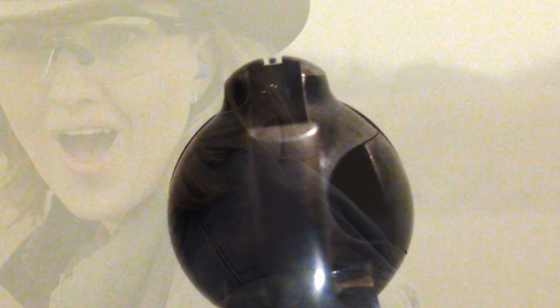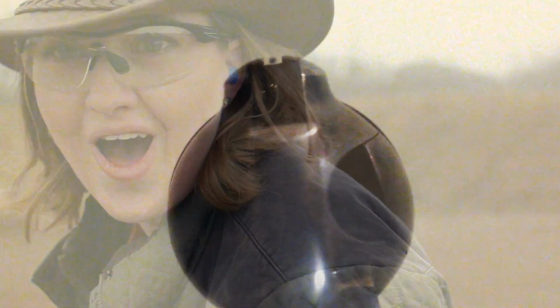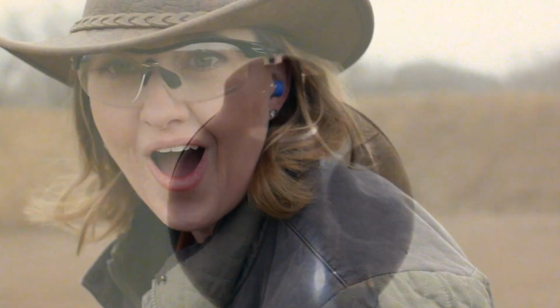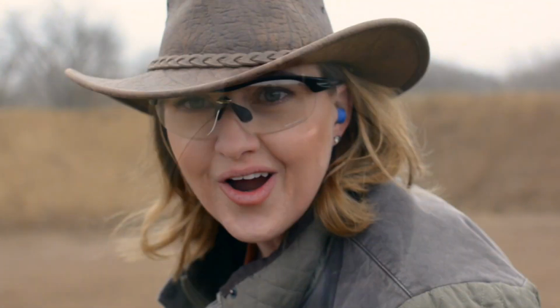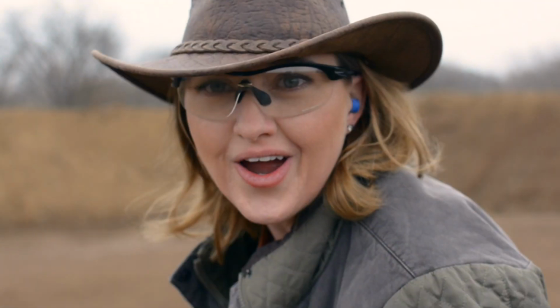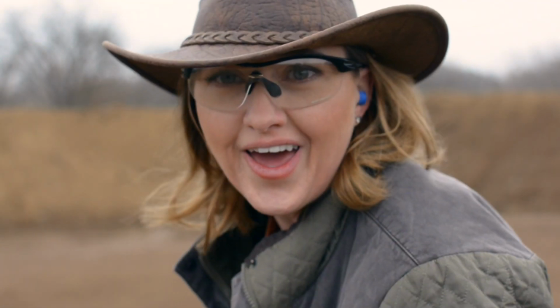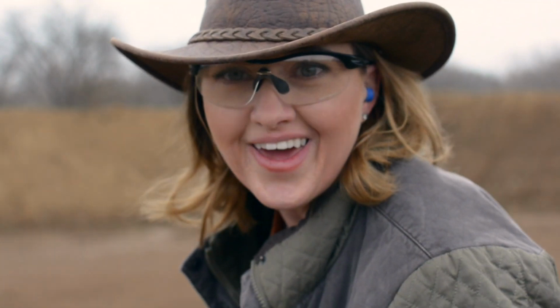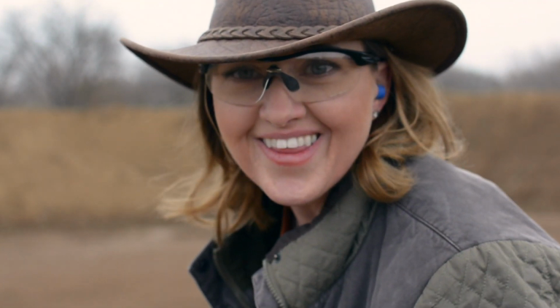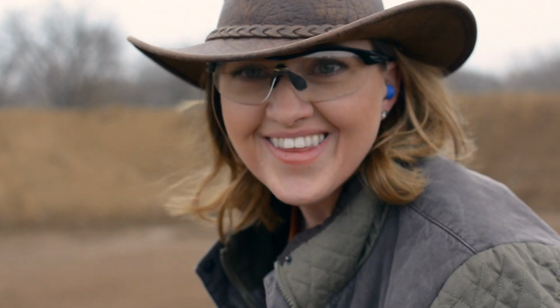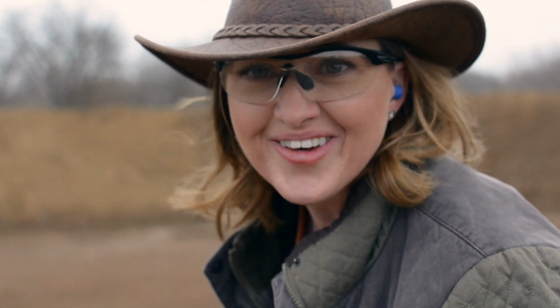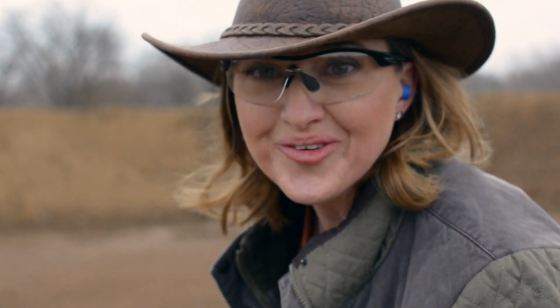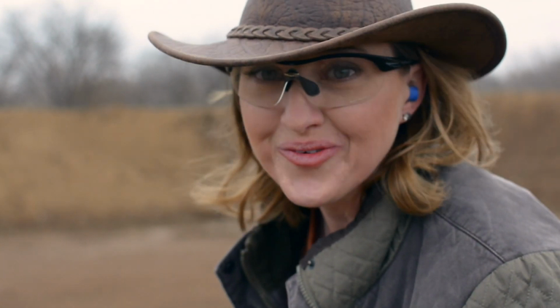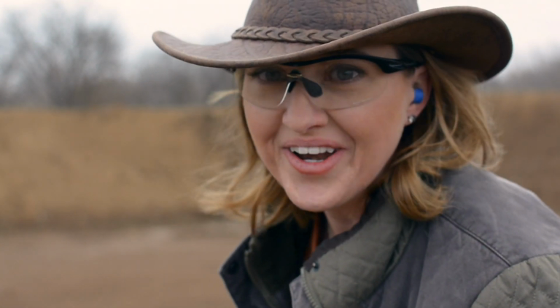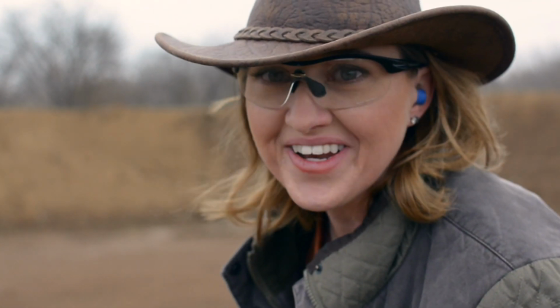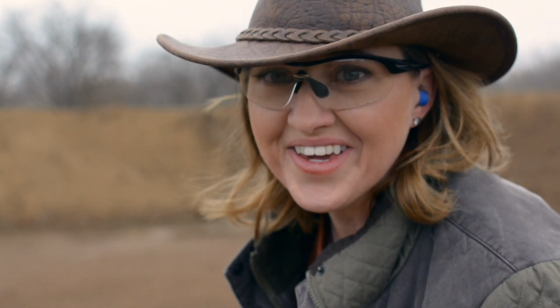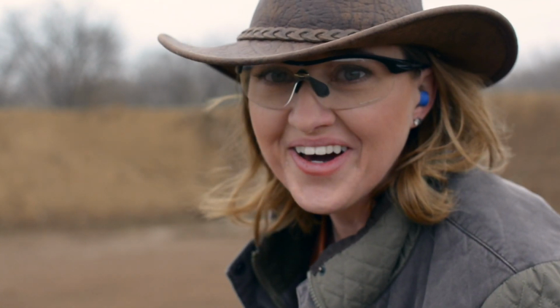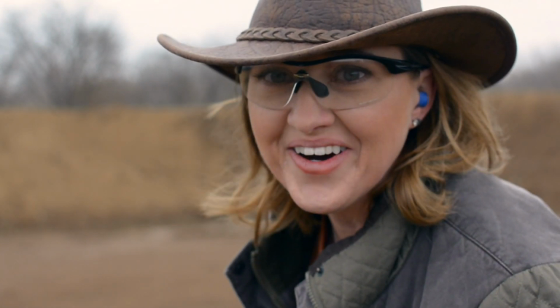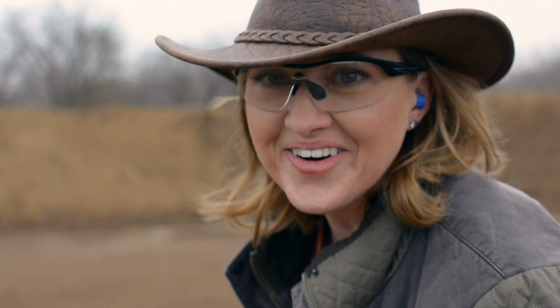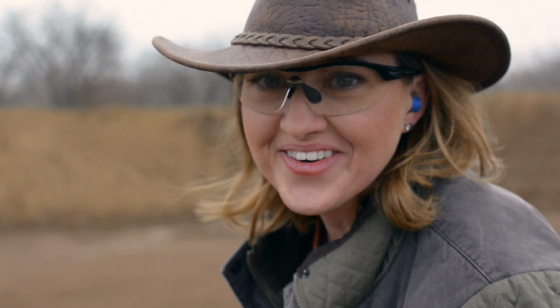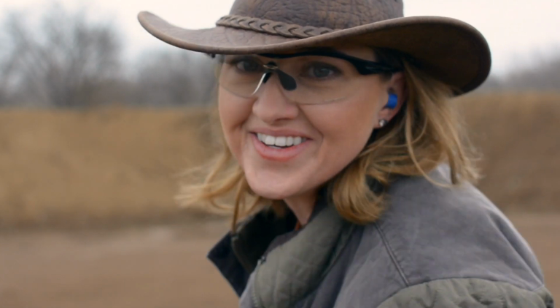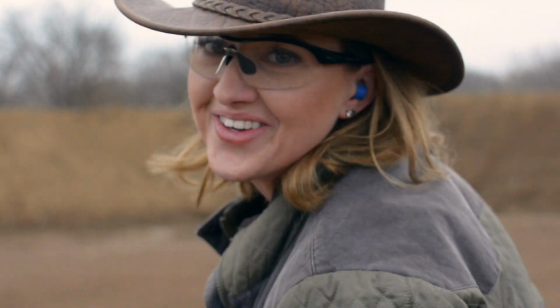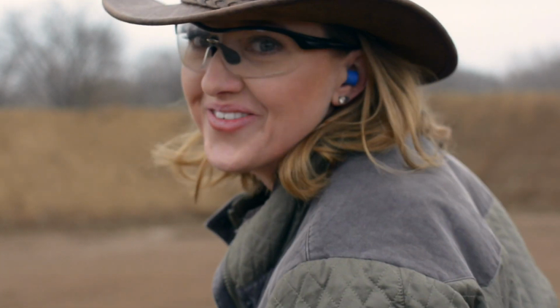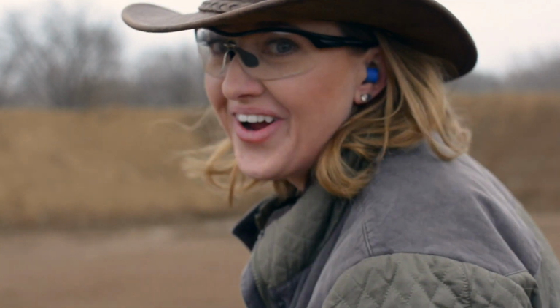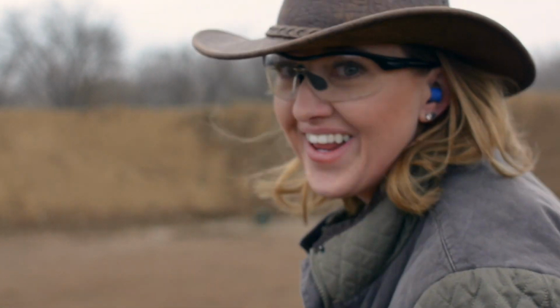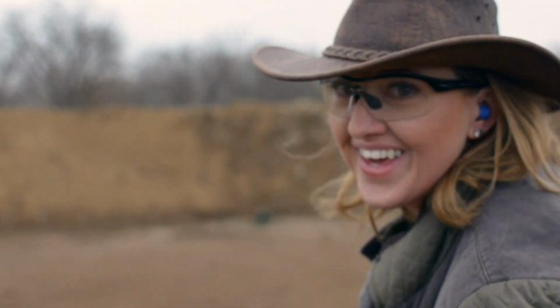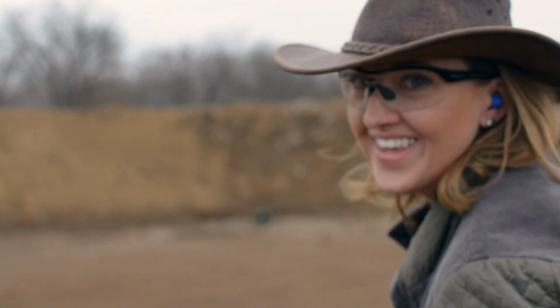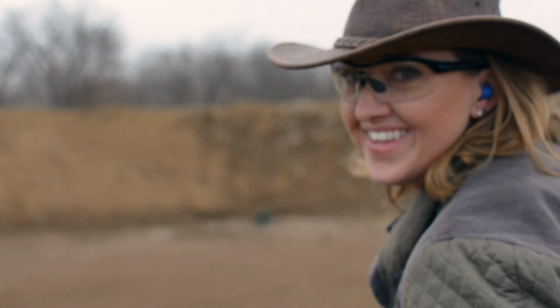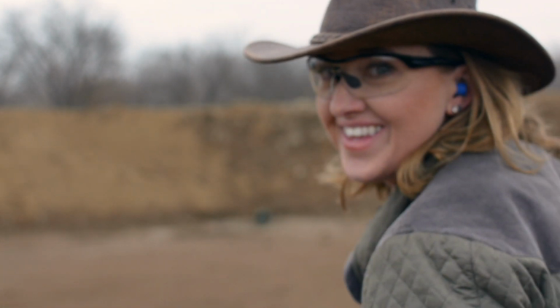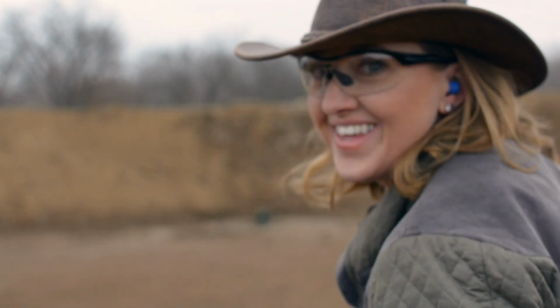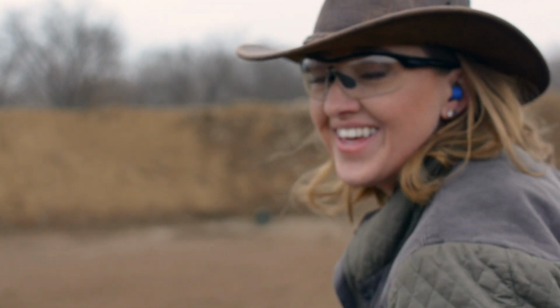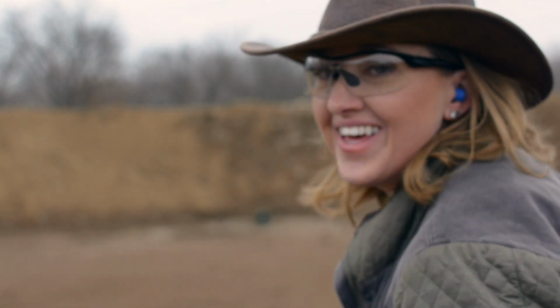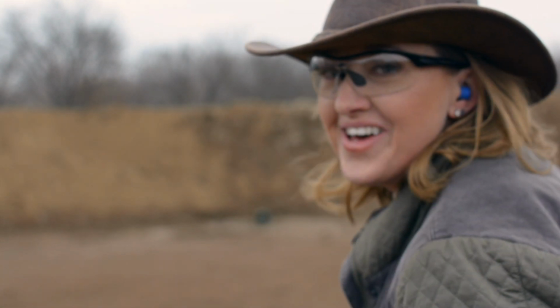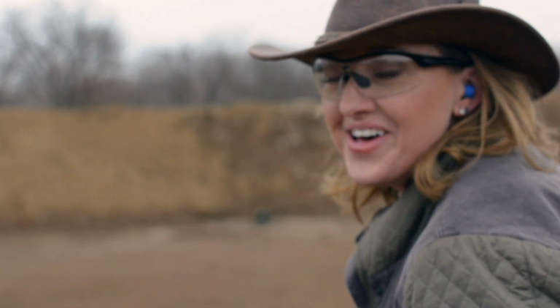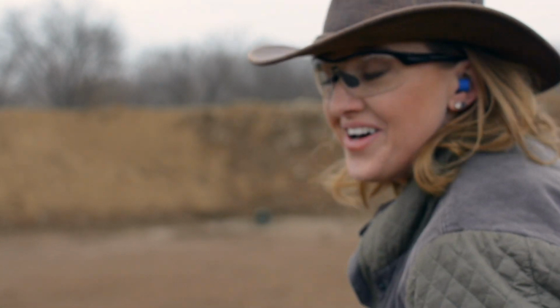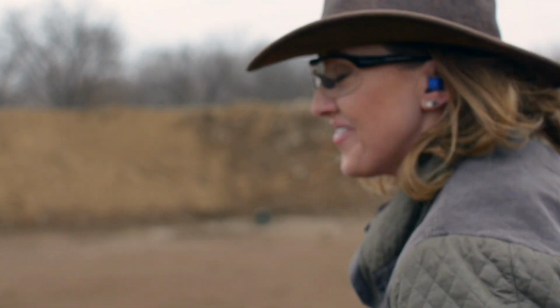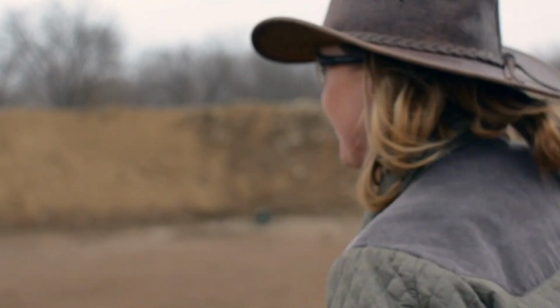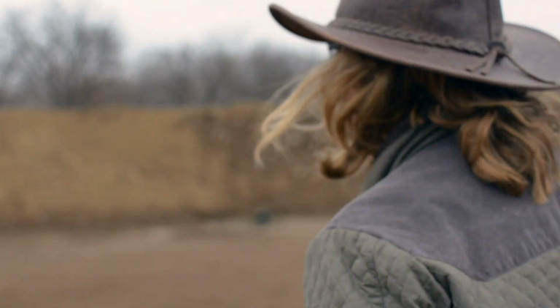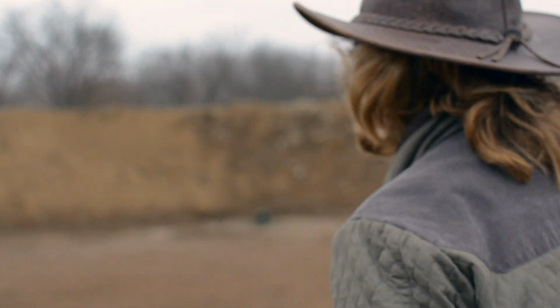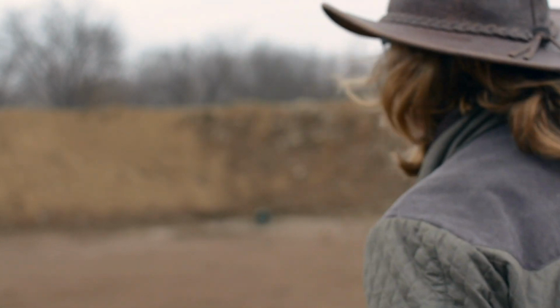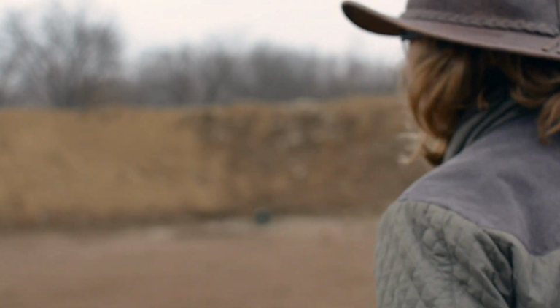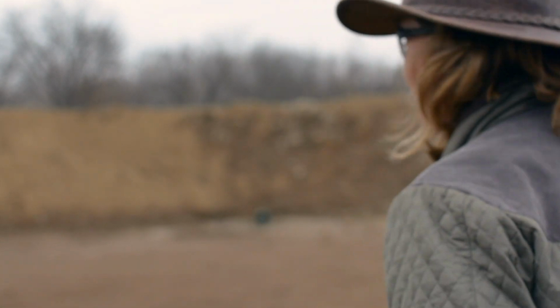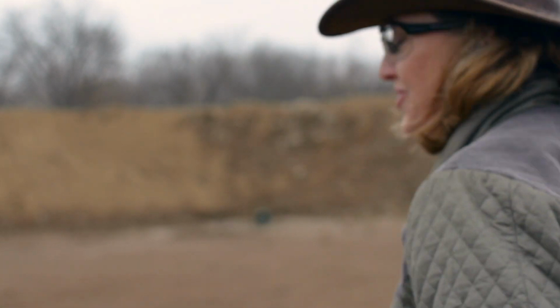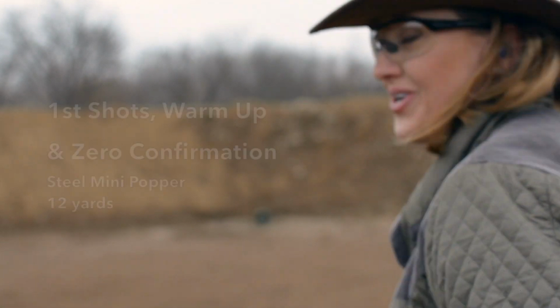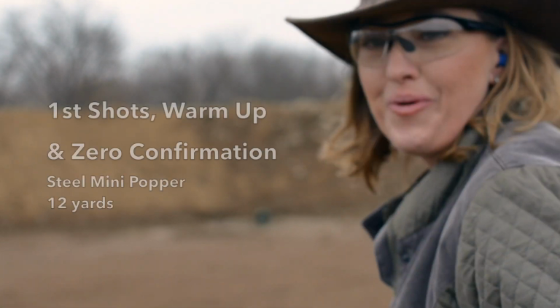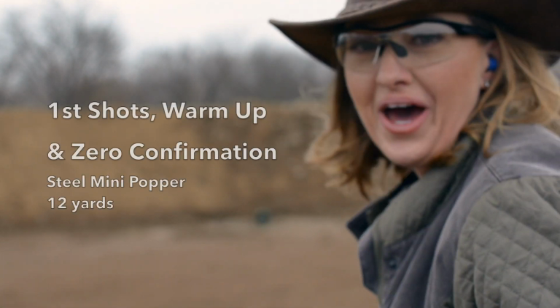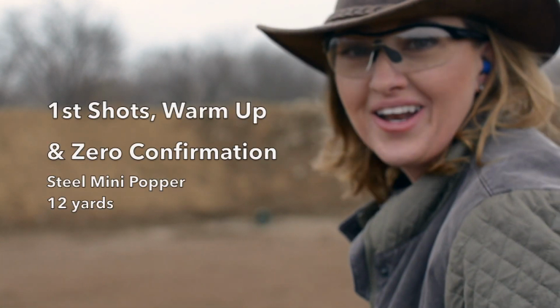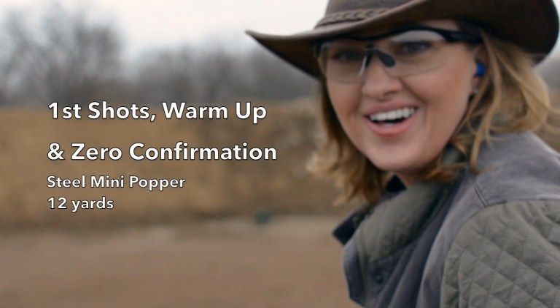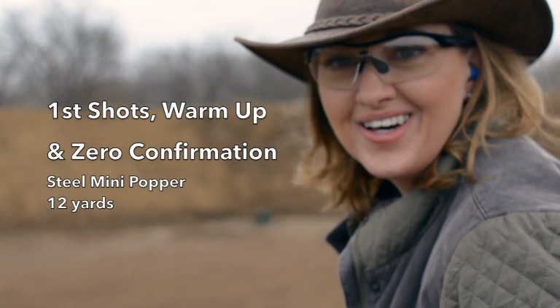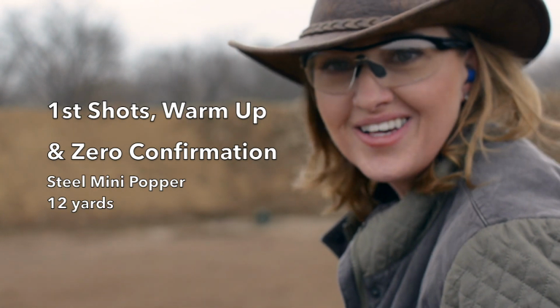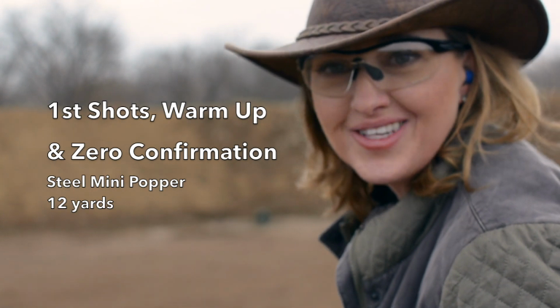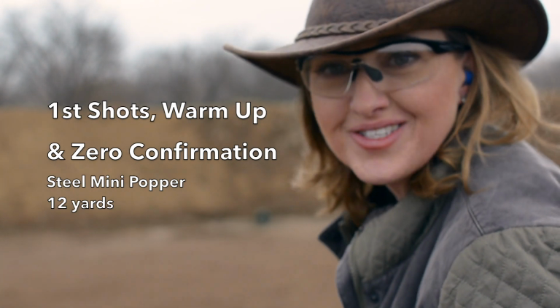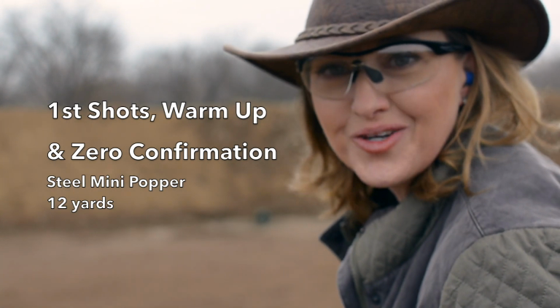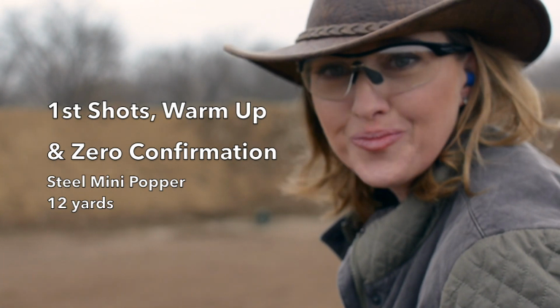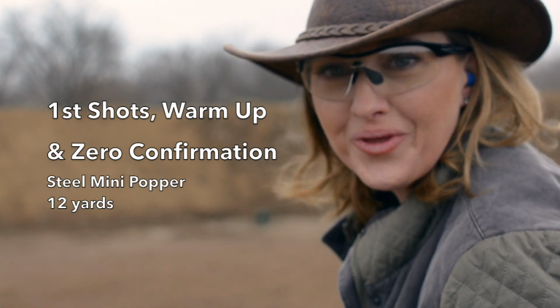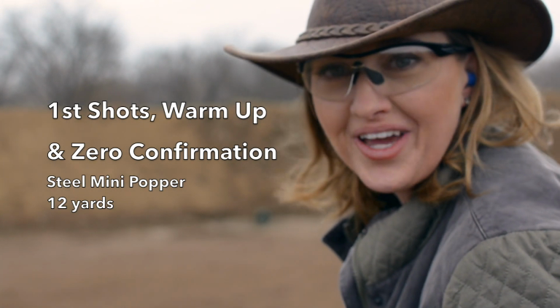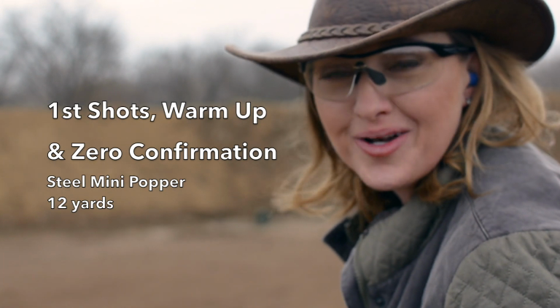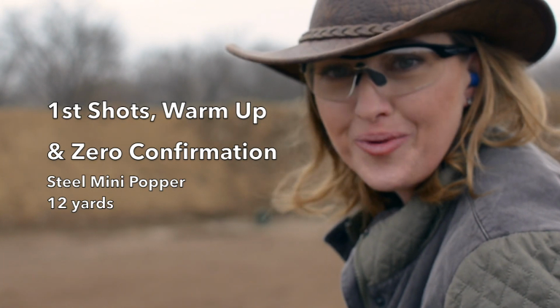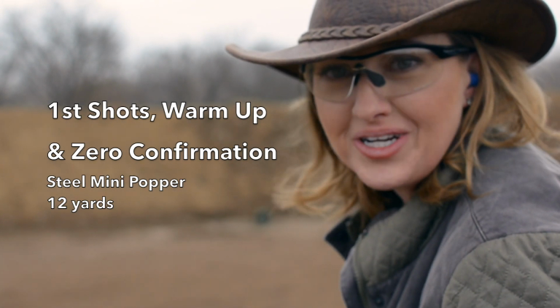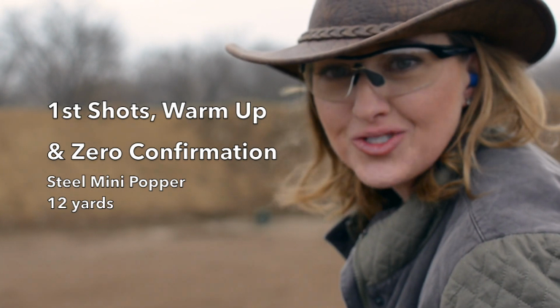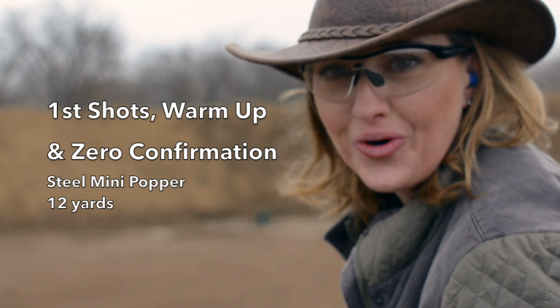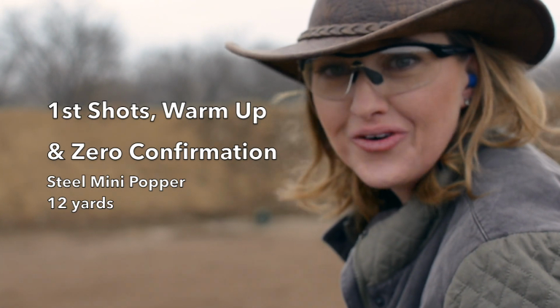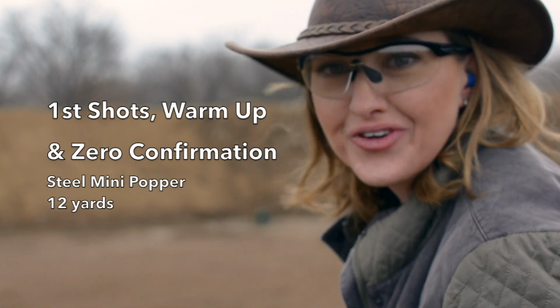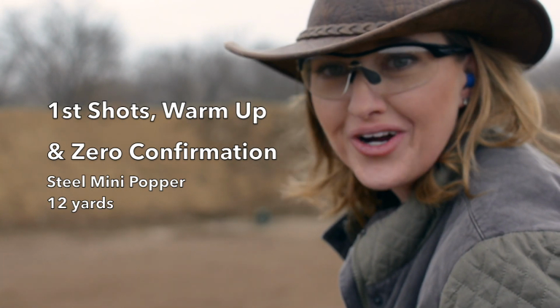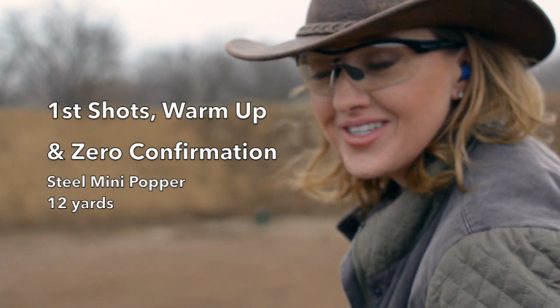Alright, we're ready to go. You ready? I've got a steel plate at about 12 yards.